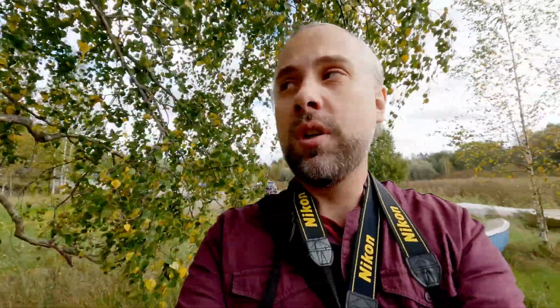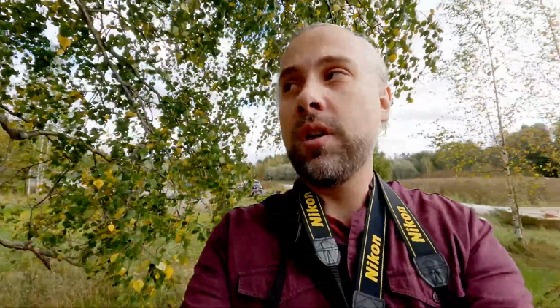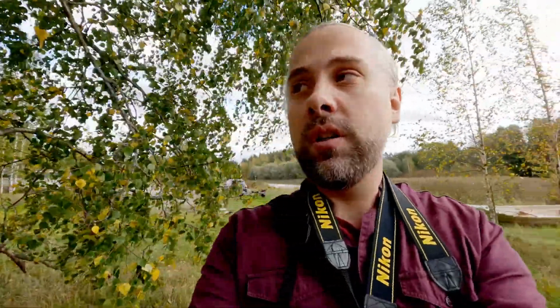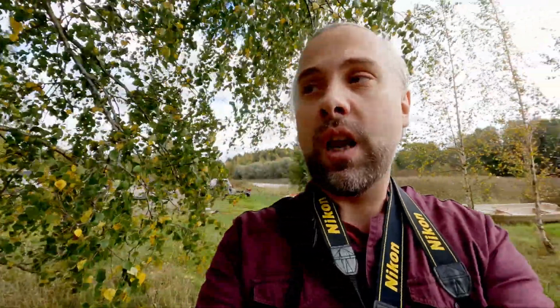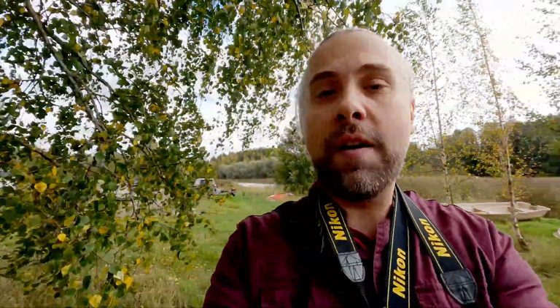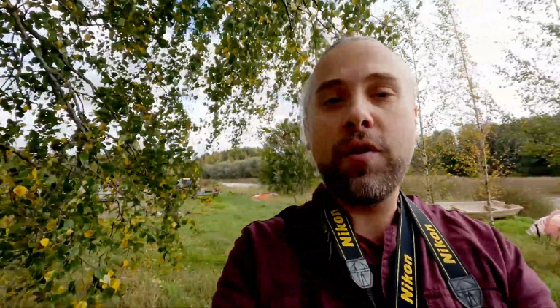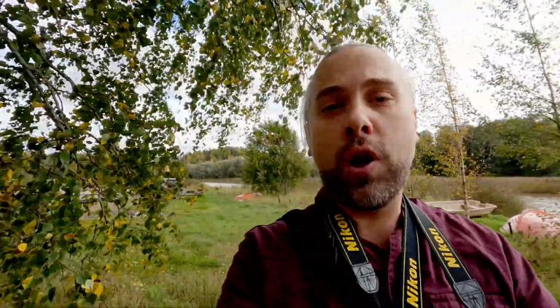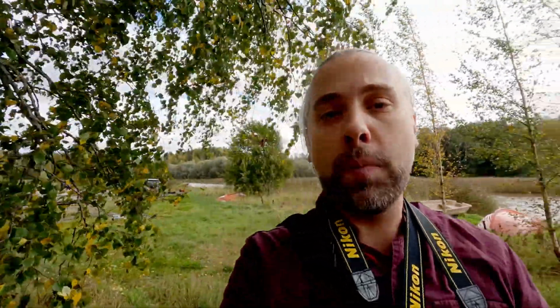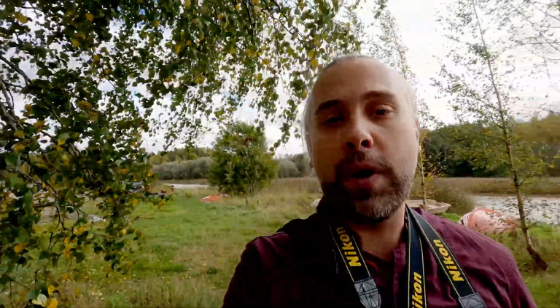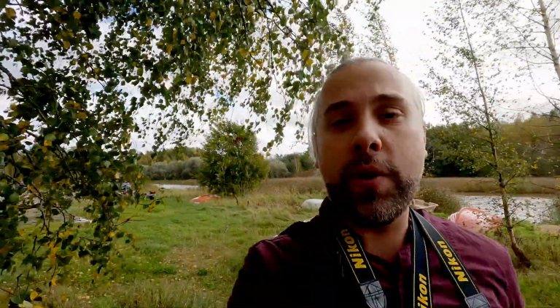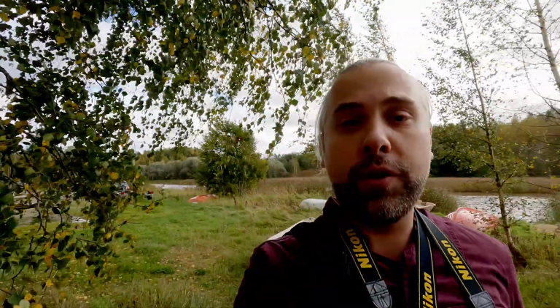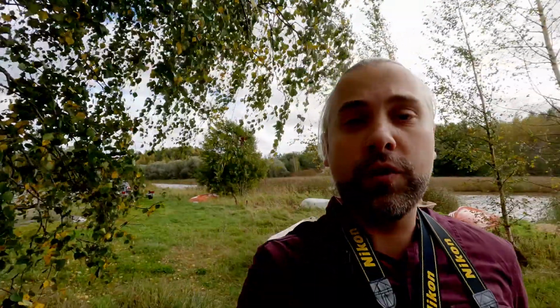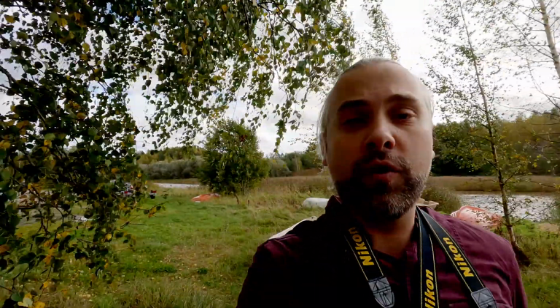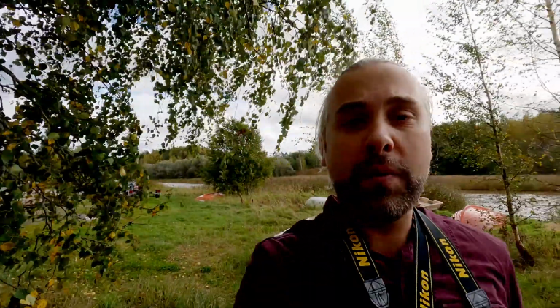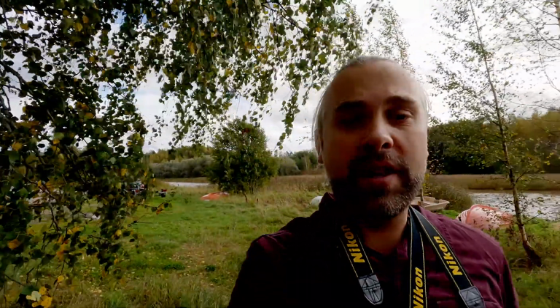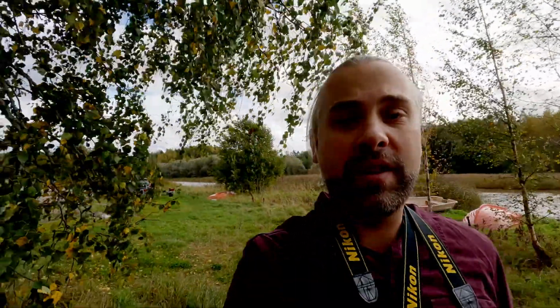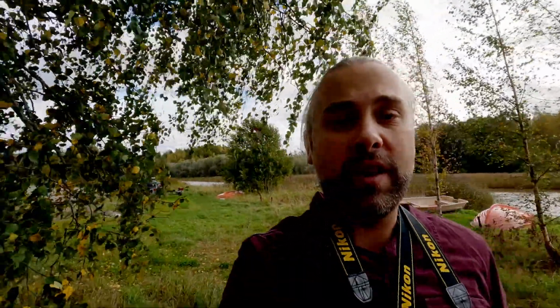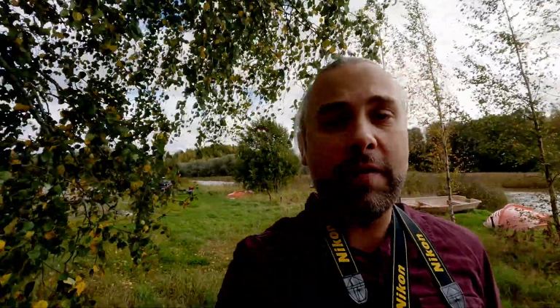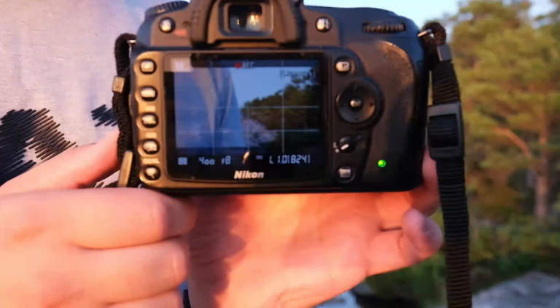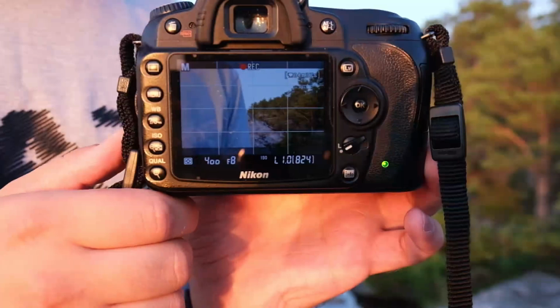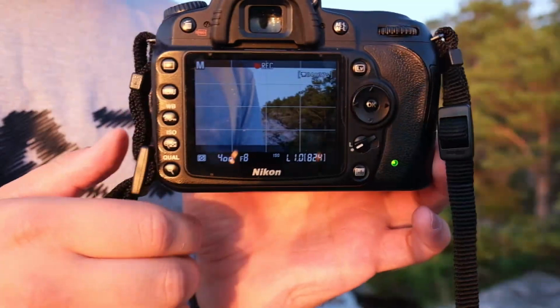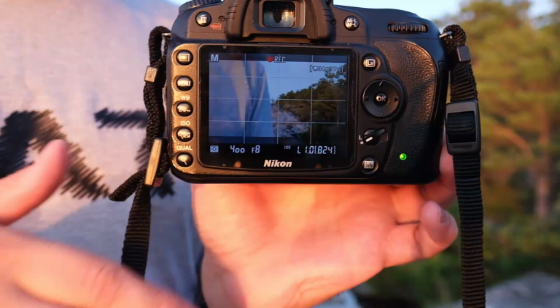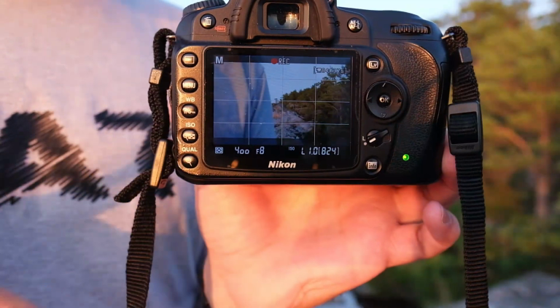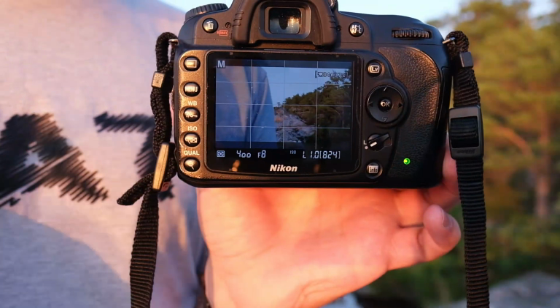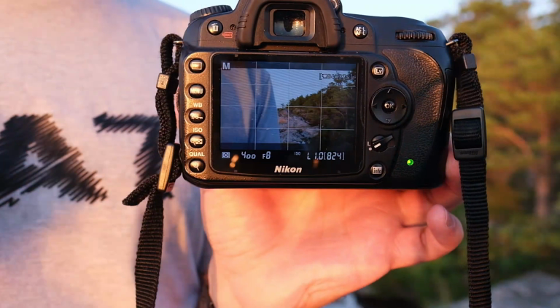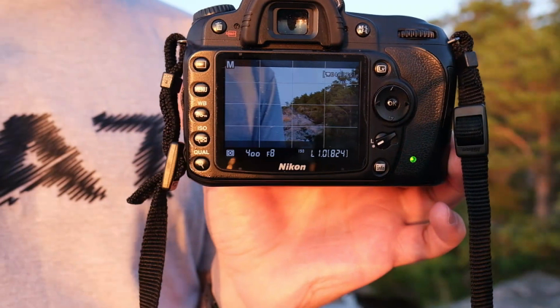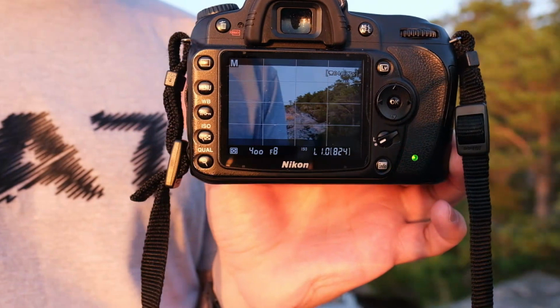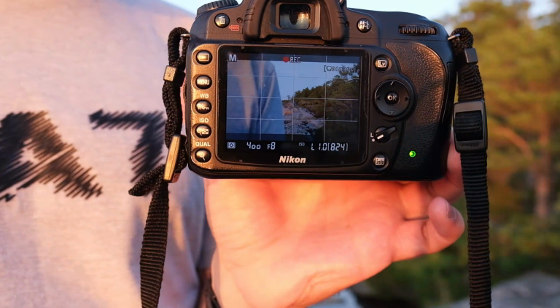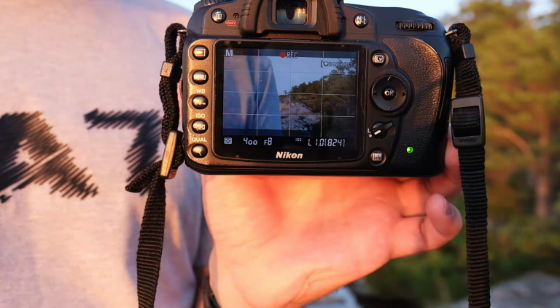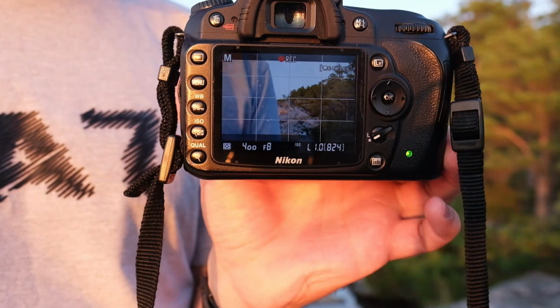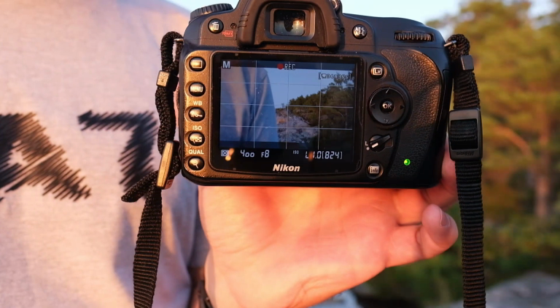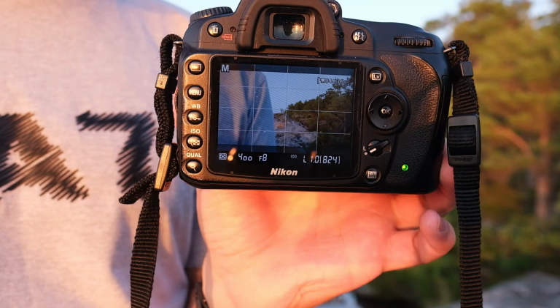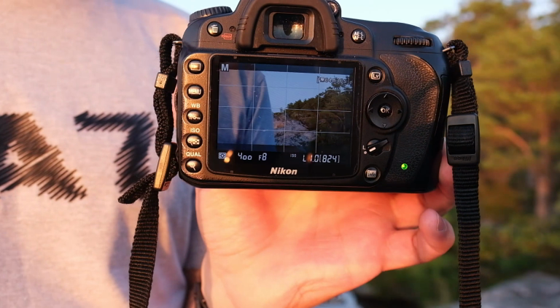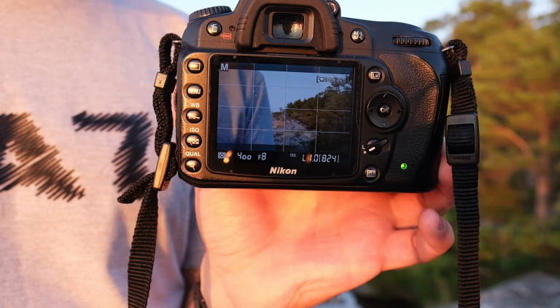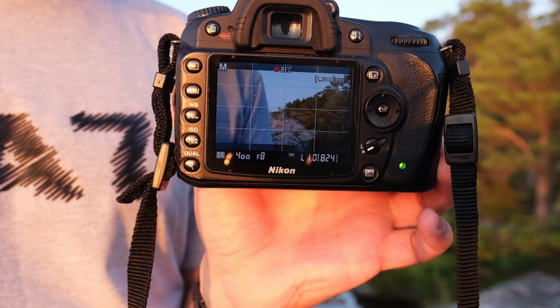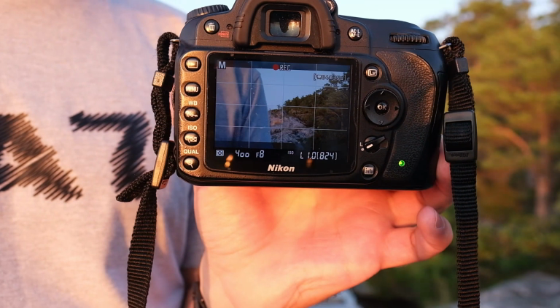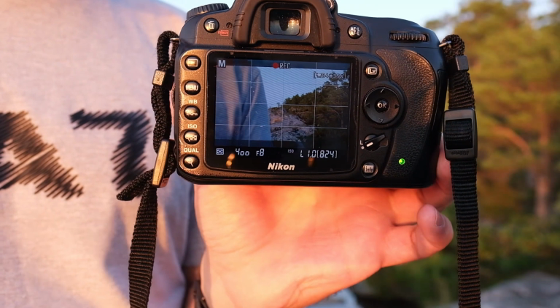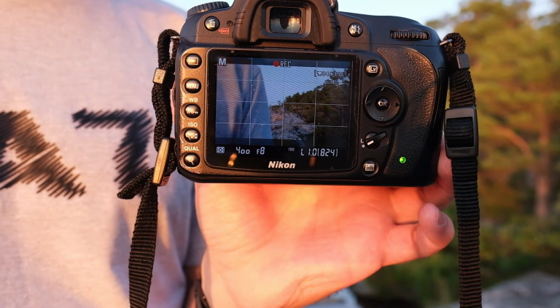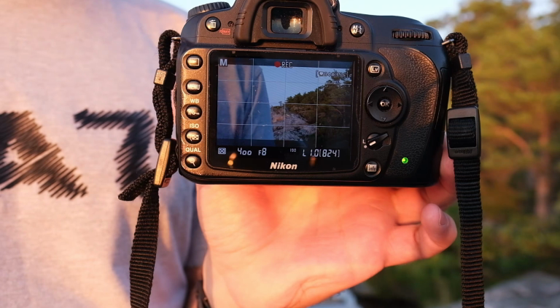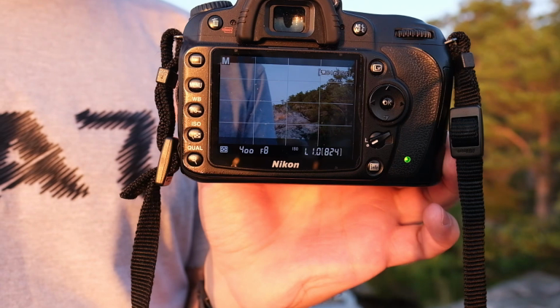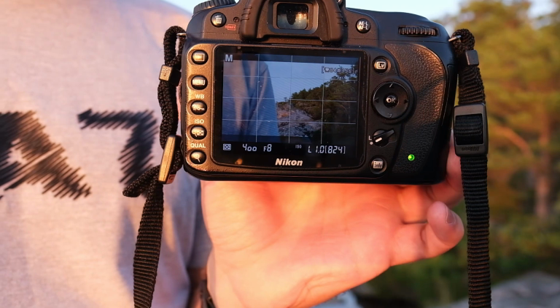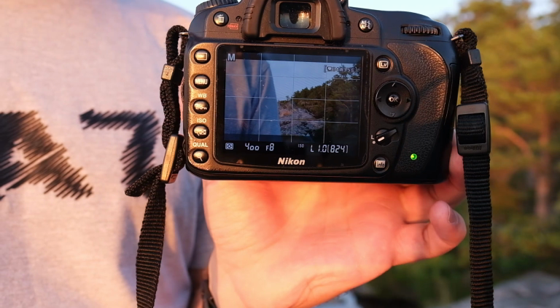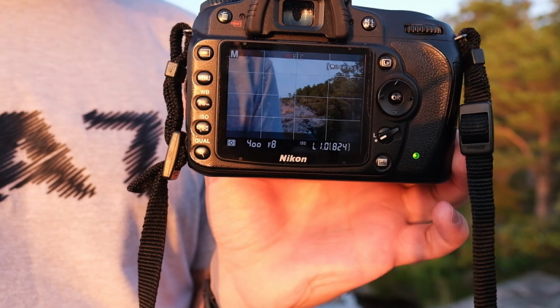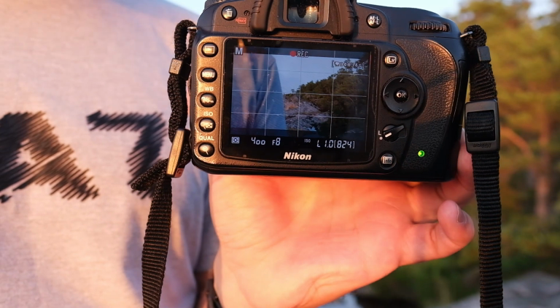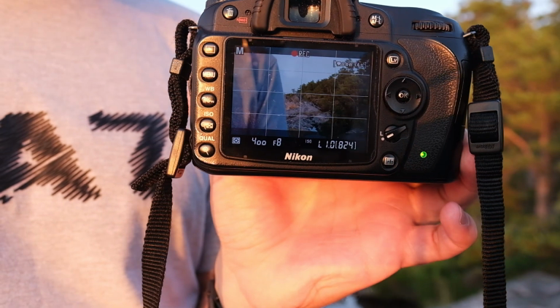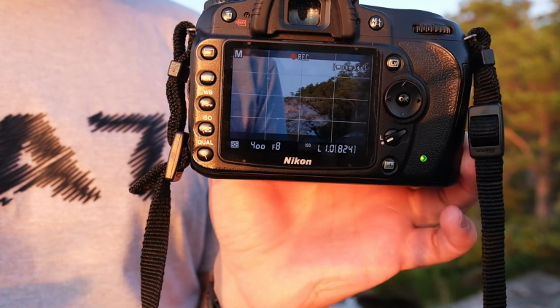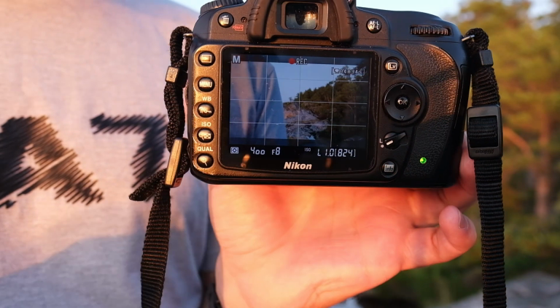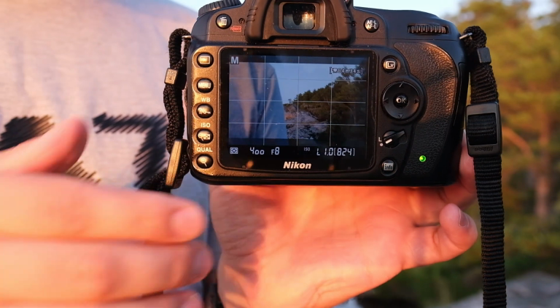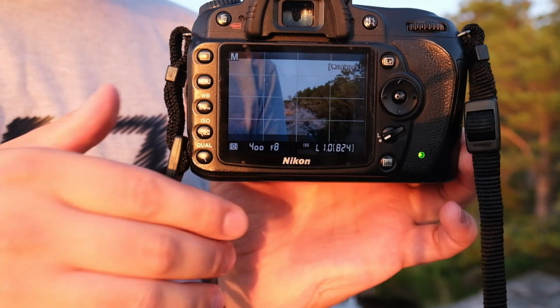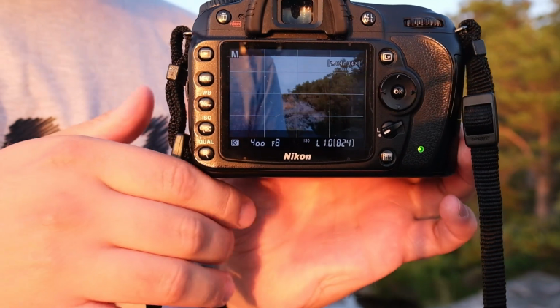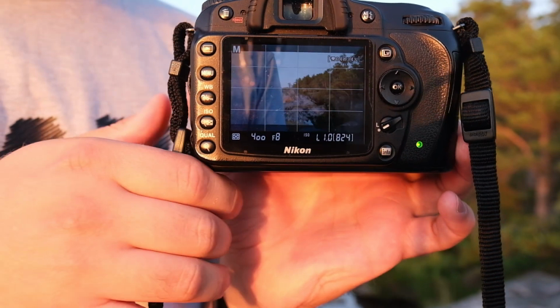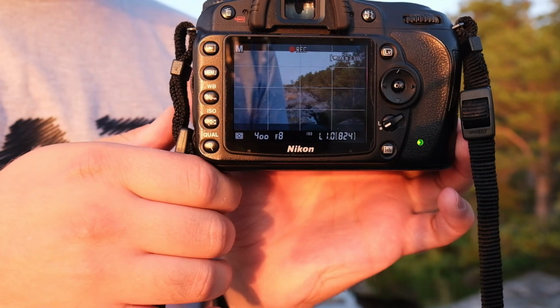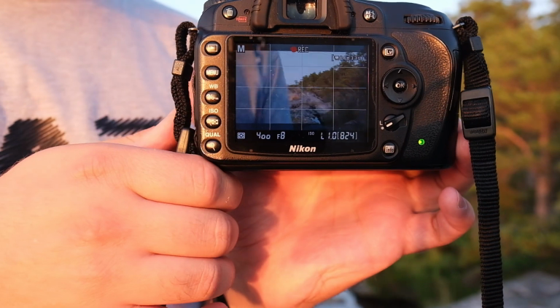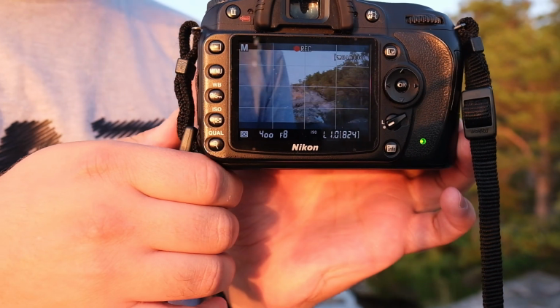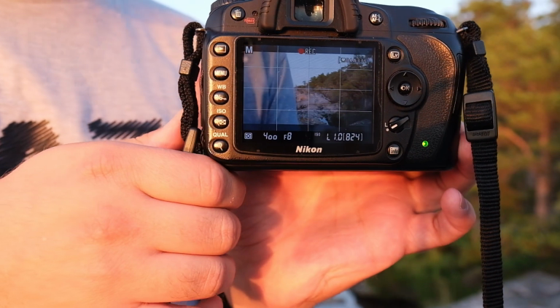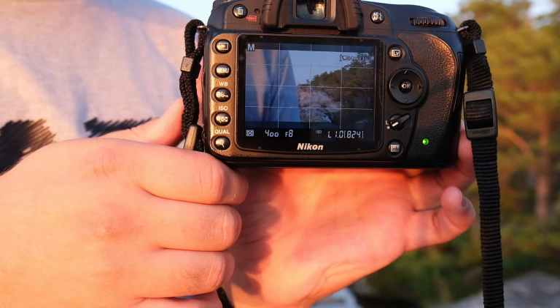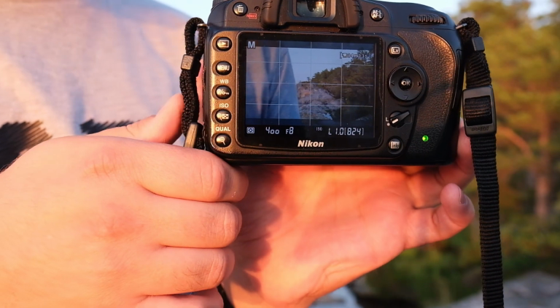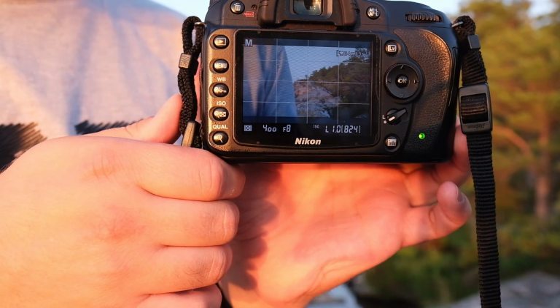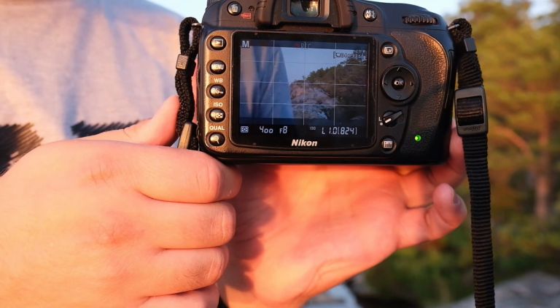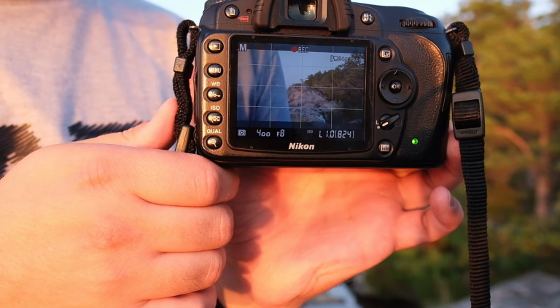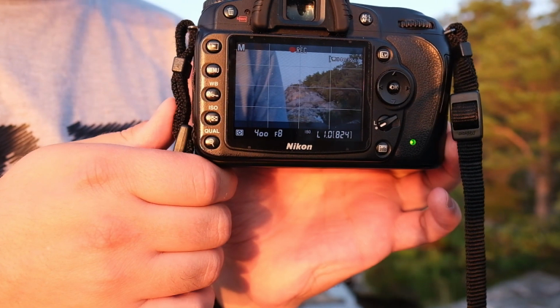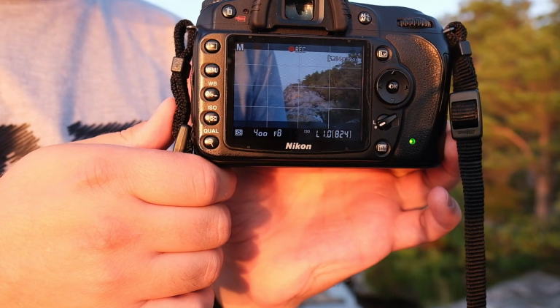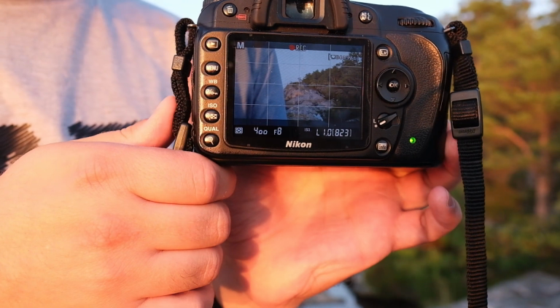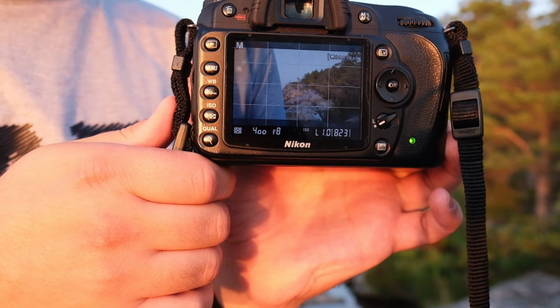The live view can be quite useful, but unfortunately the video mode is not something I would use anymore today on the D90.